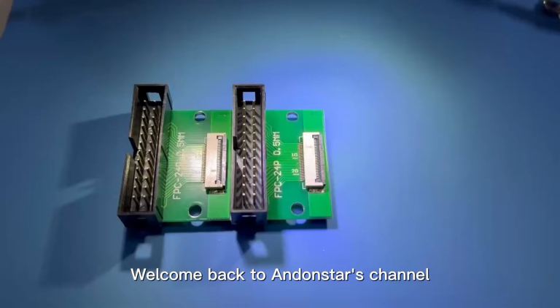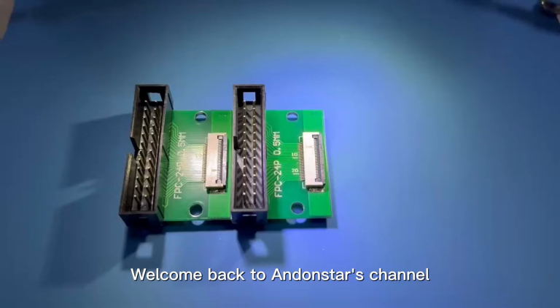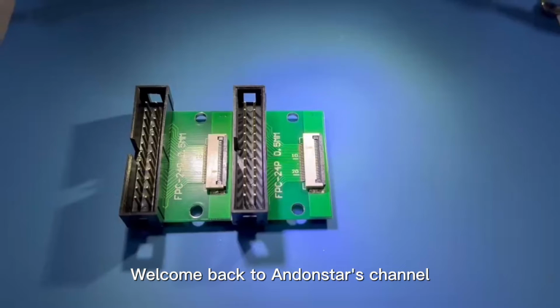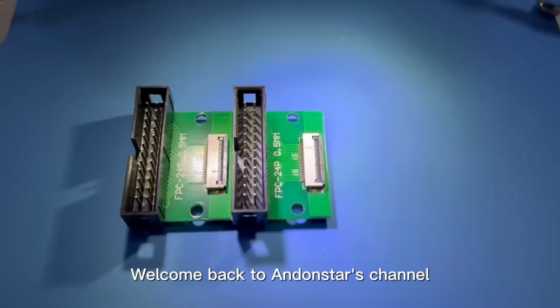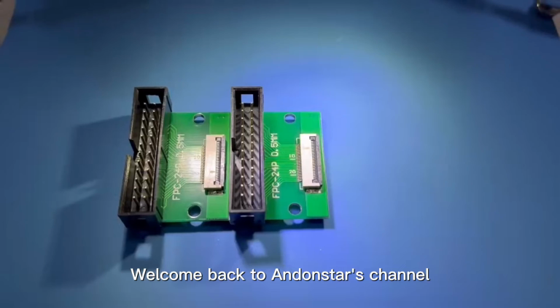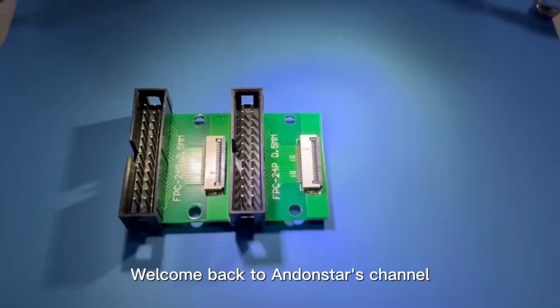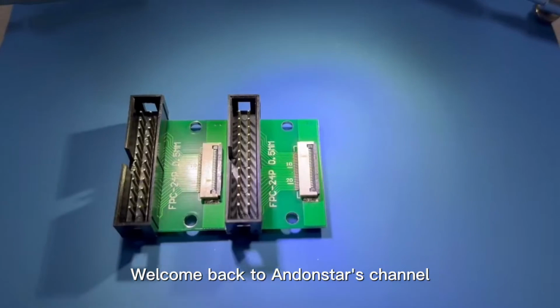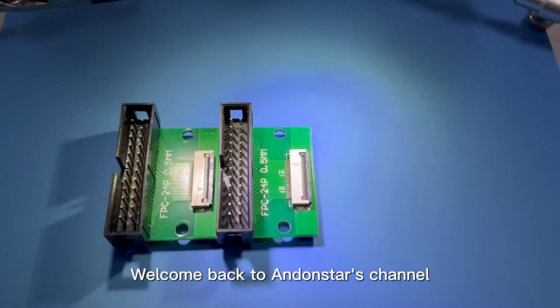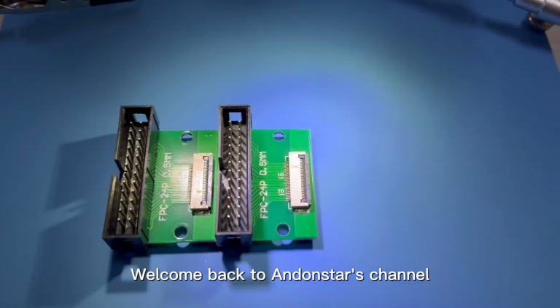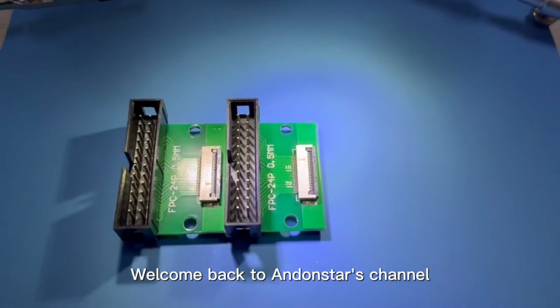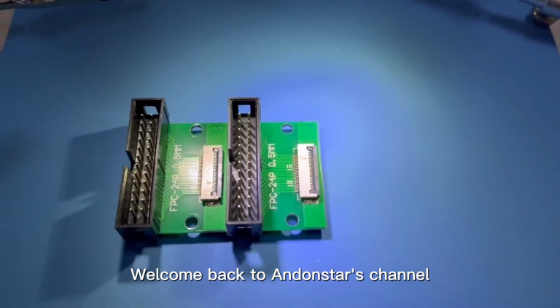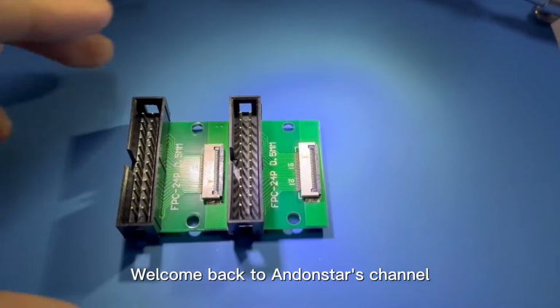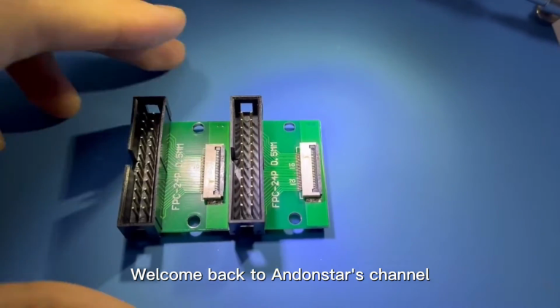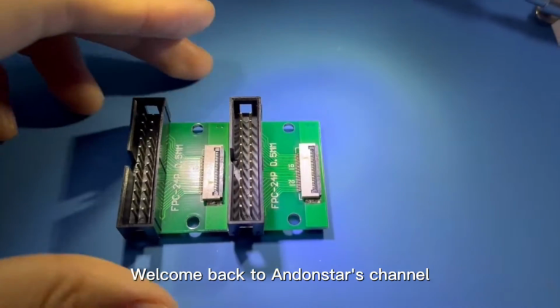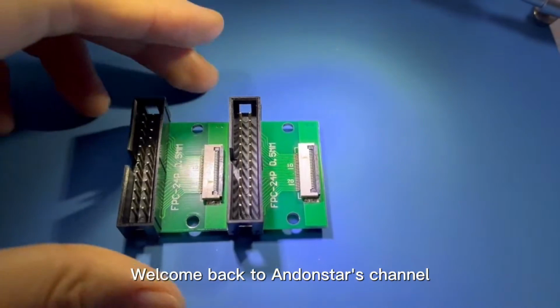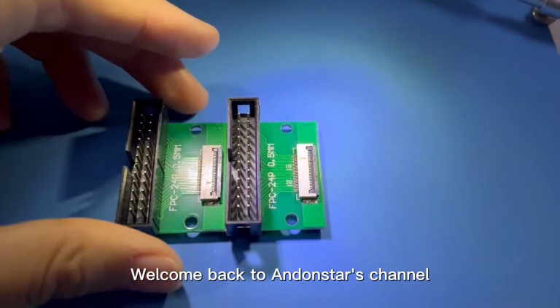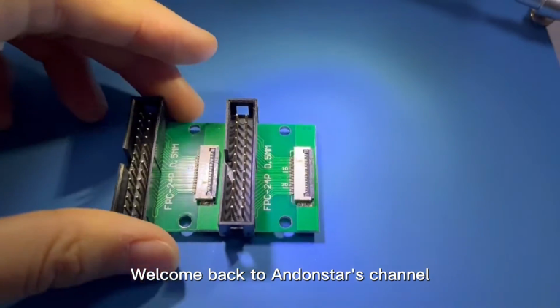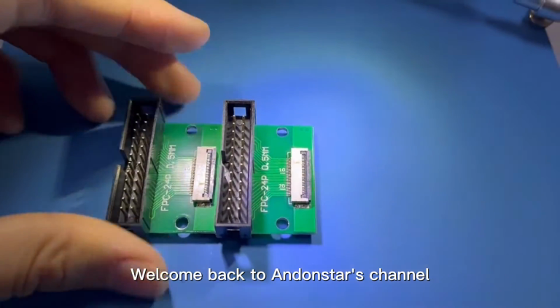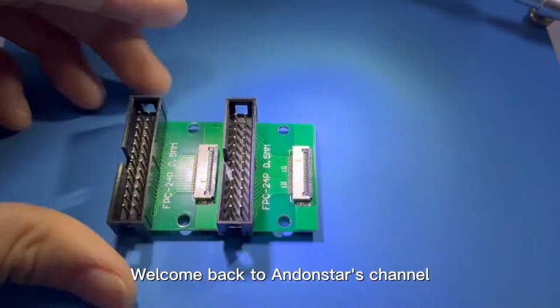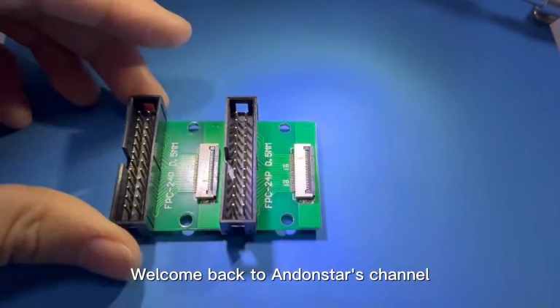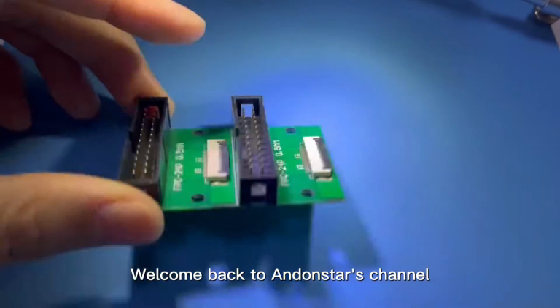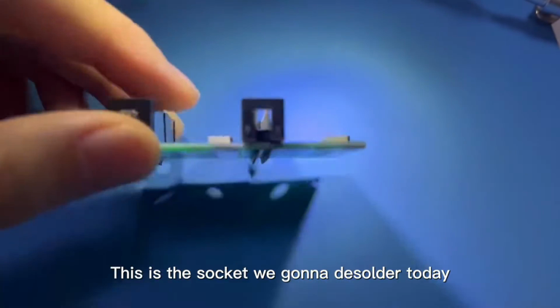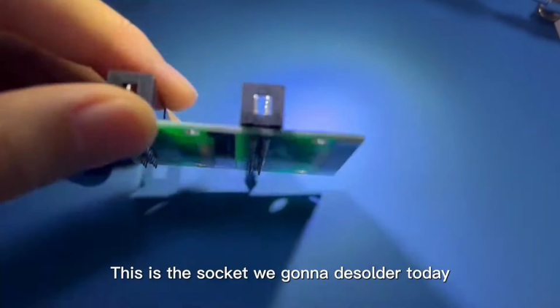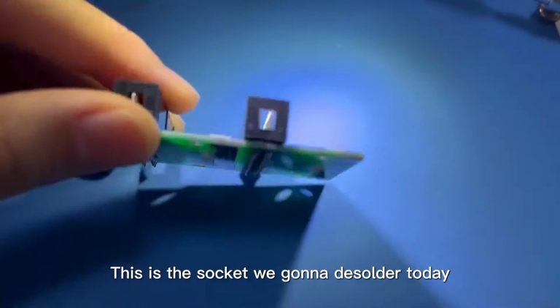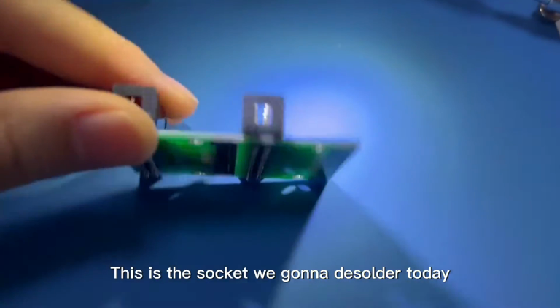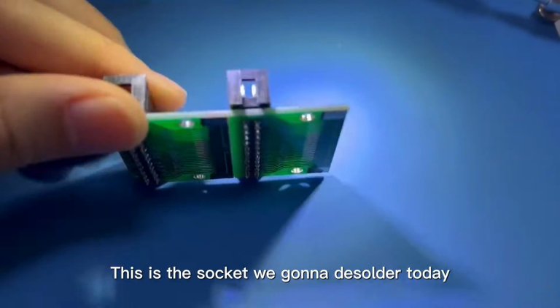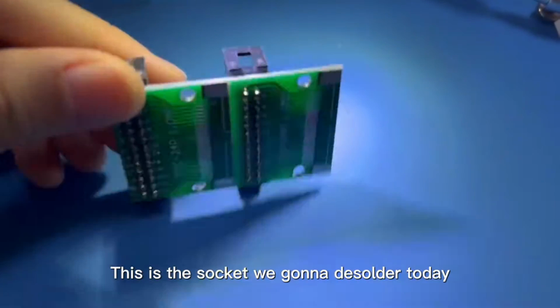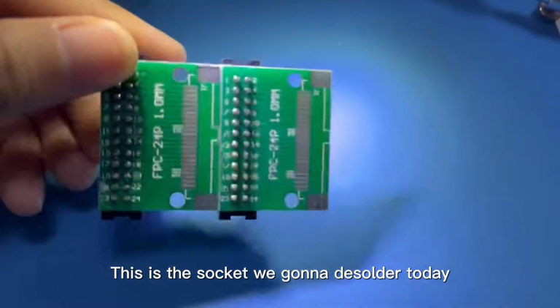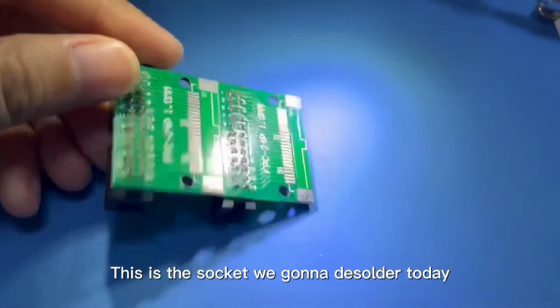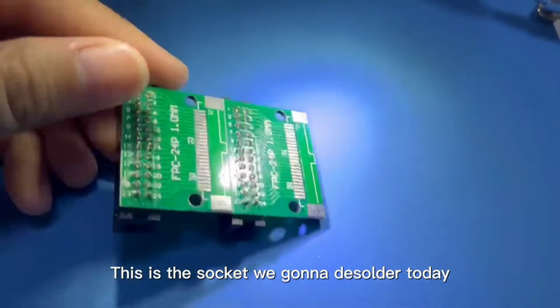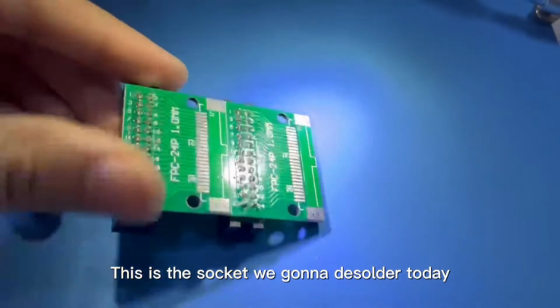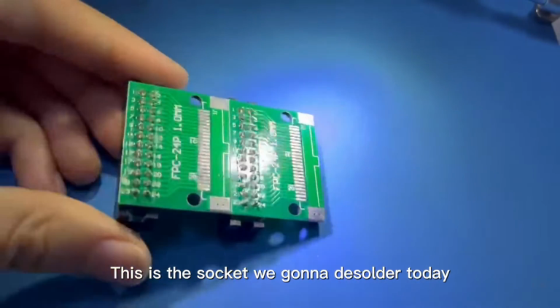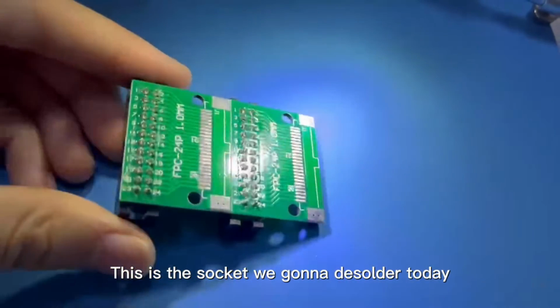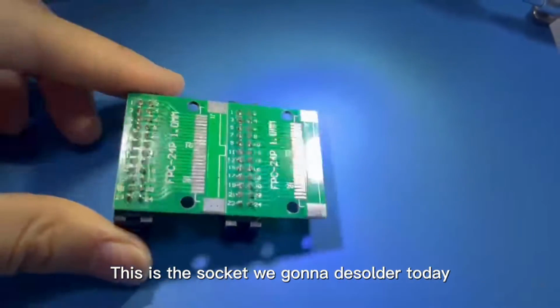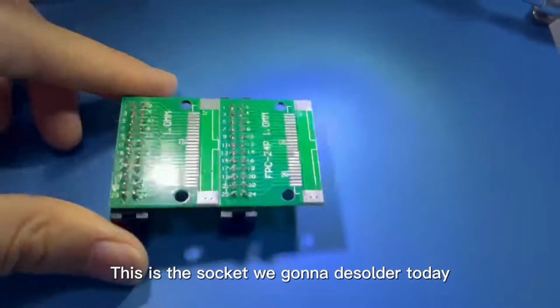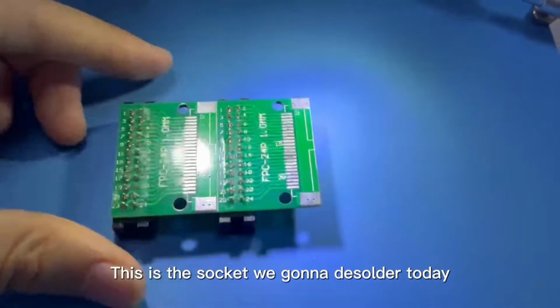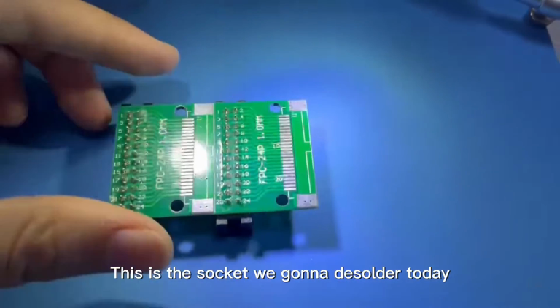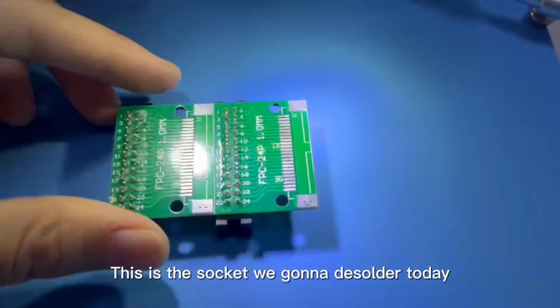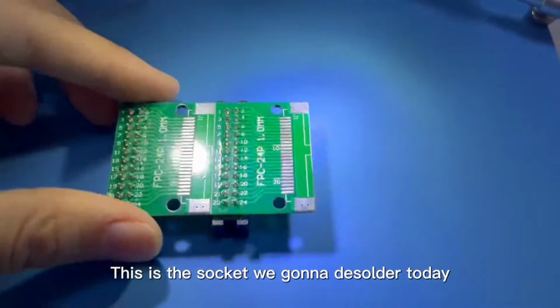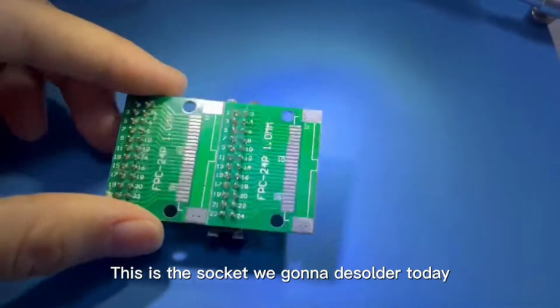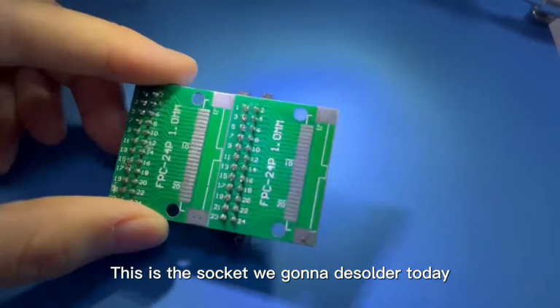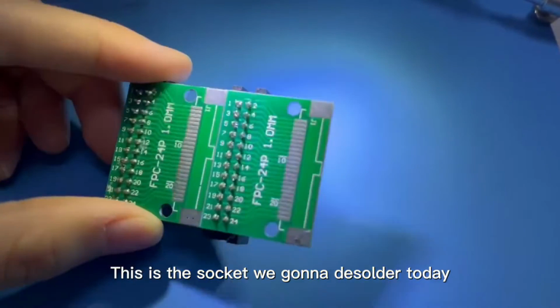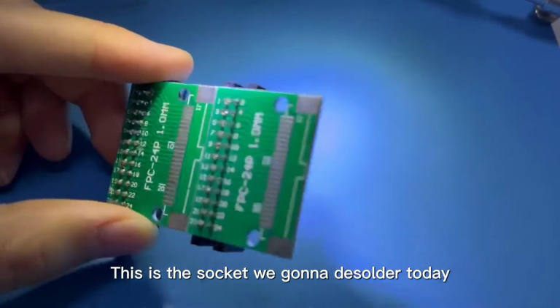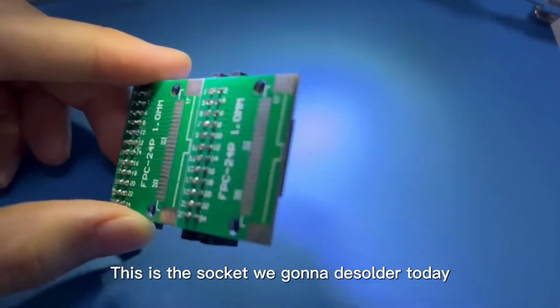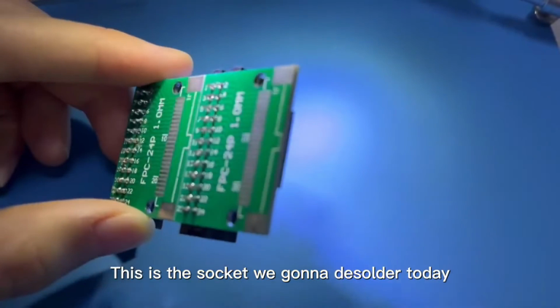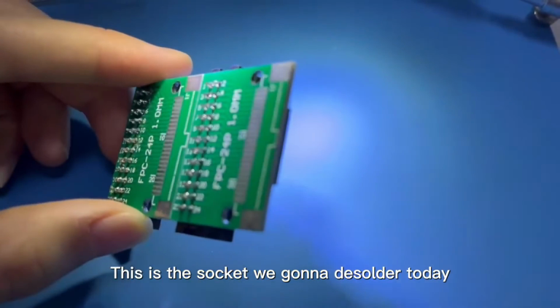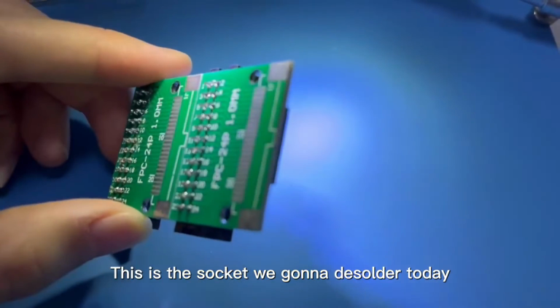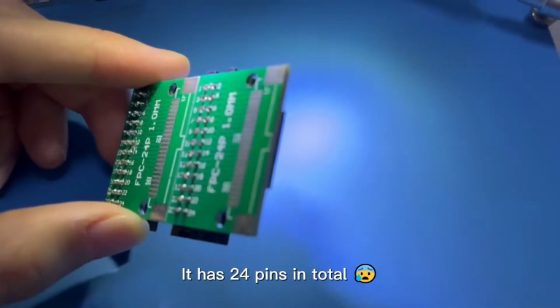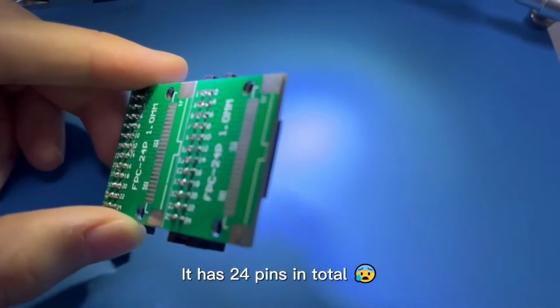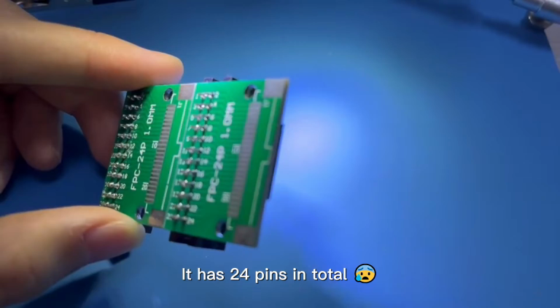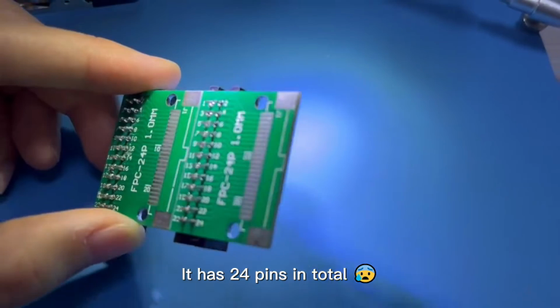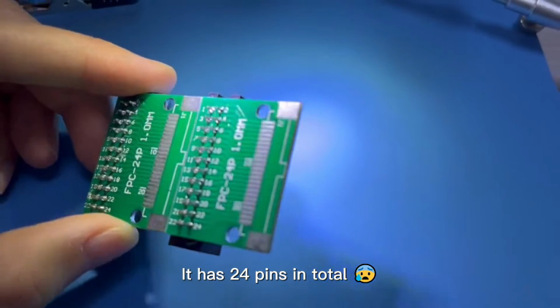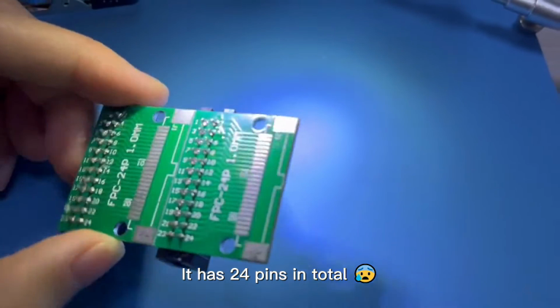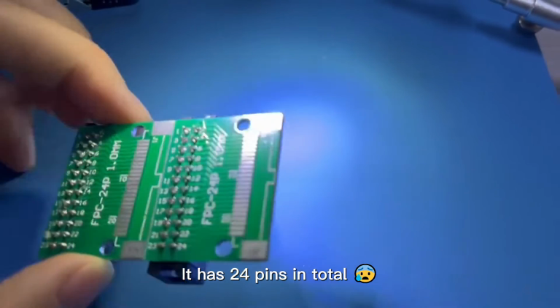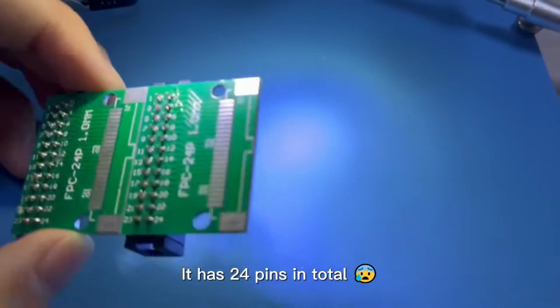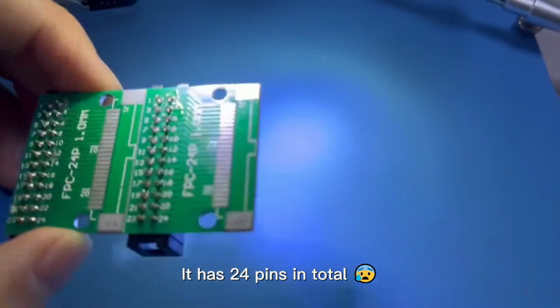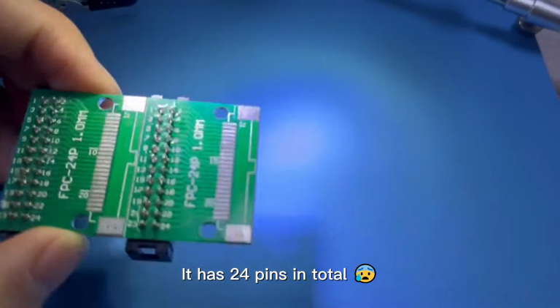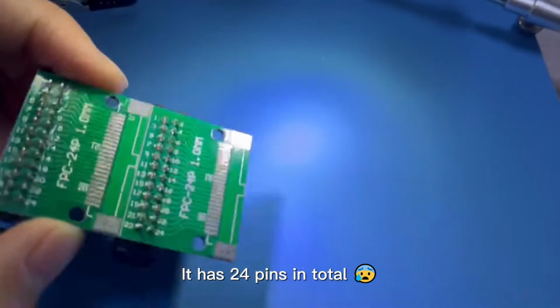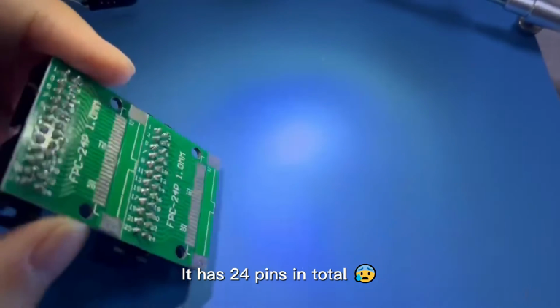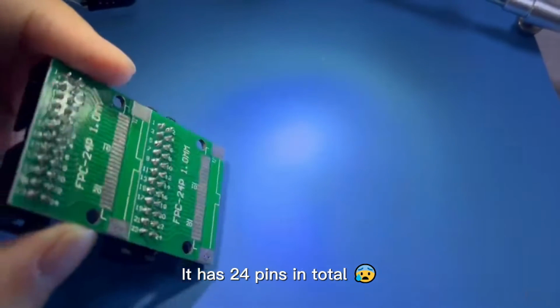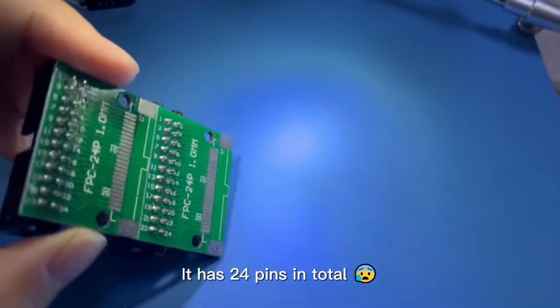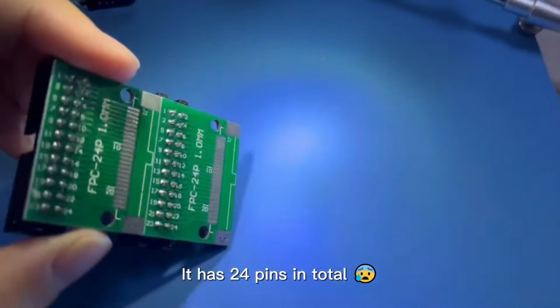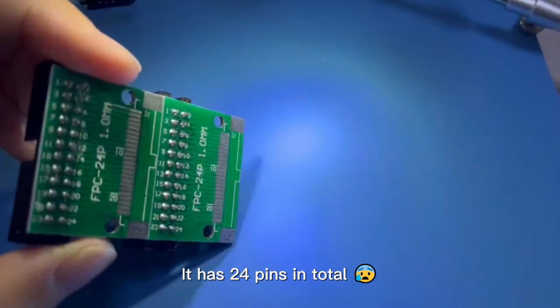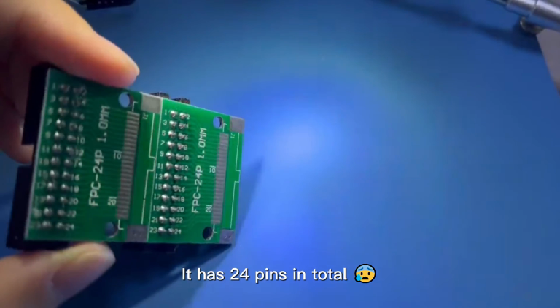Welcome back to Andonstar's channel. This is the socket we're going to desolder today. It has 24 pins in total.